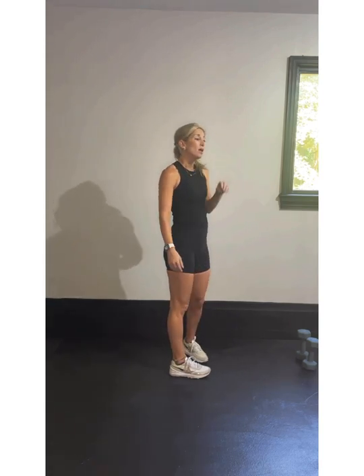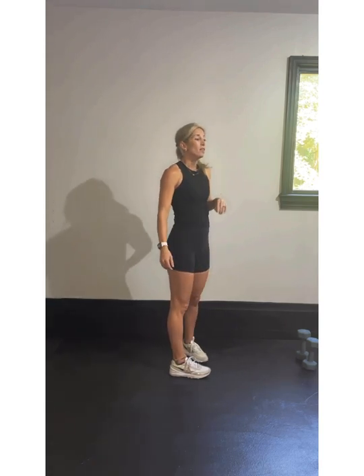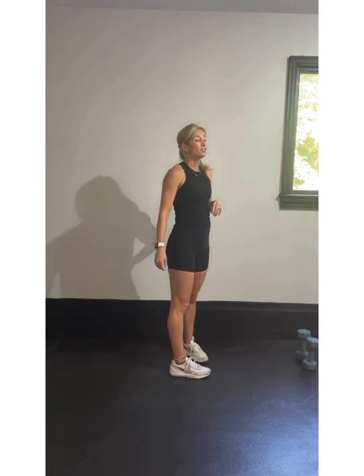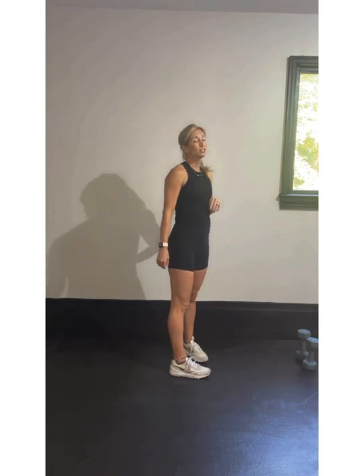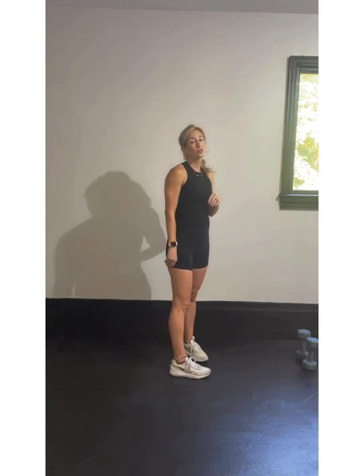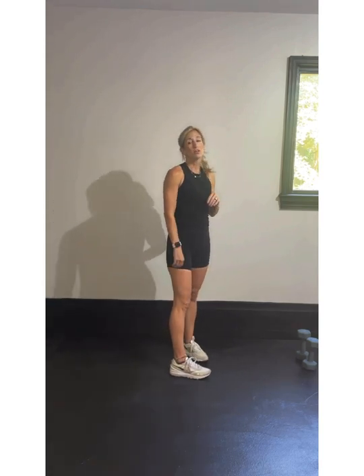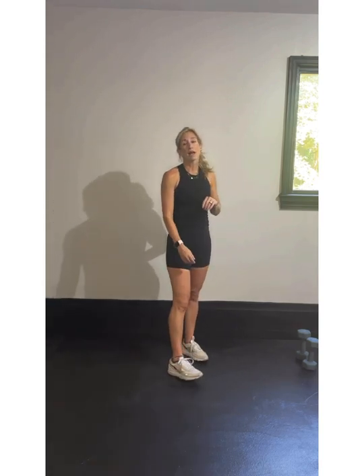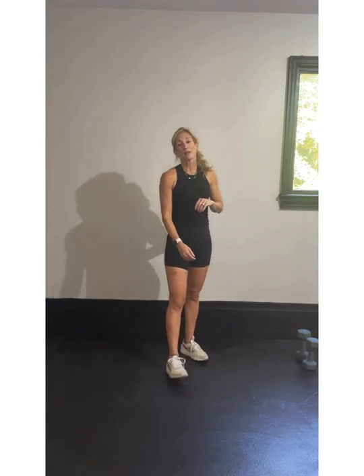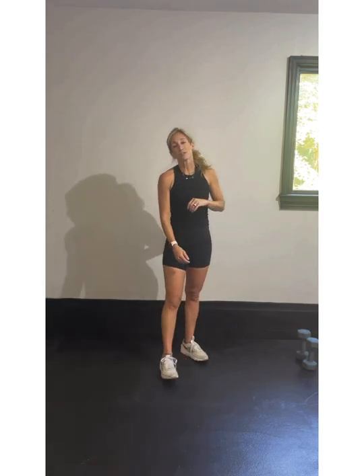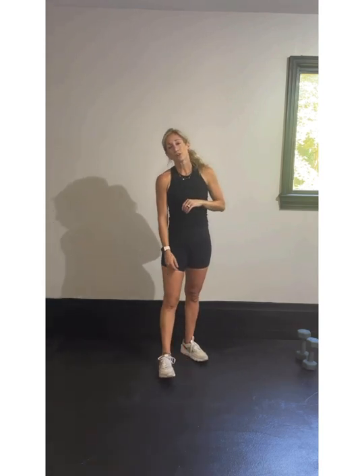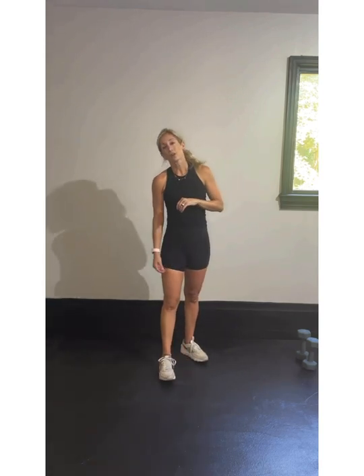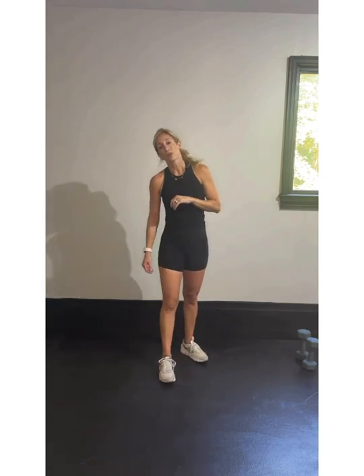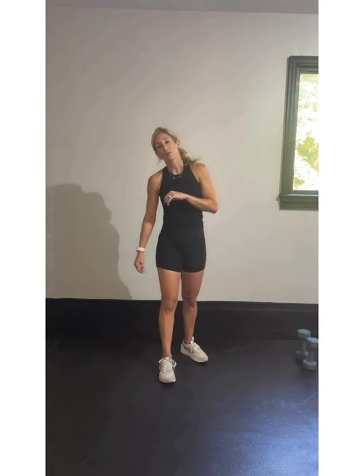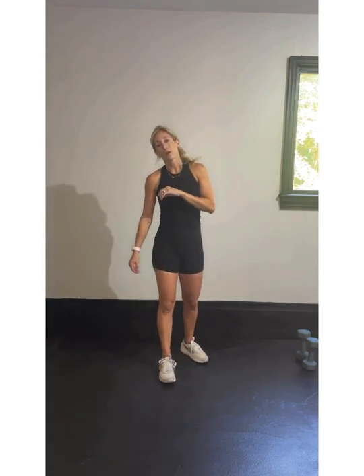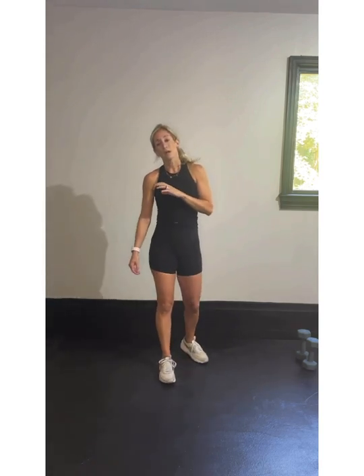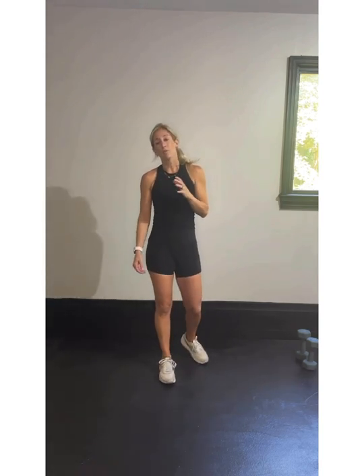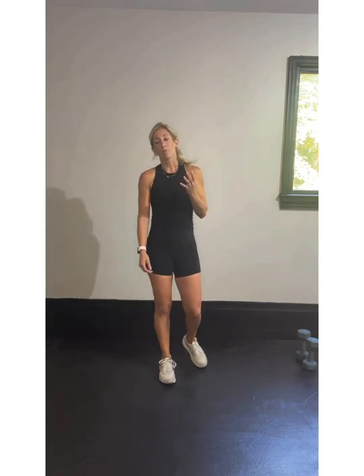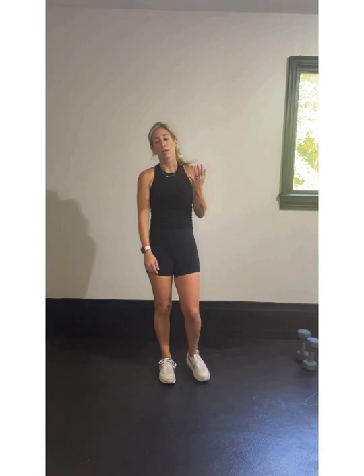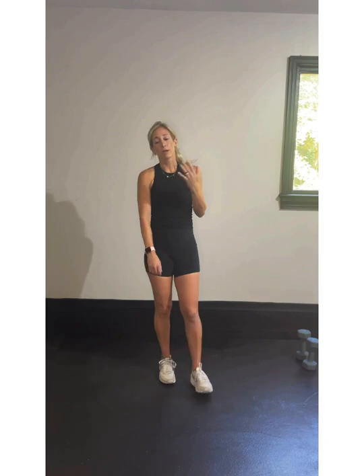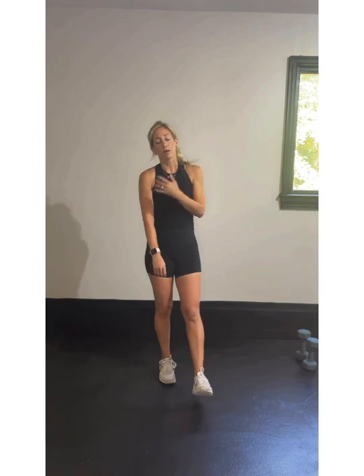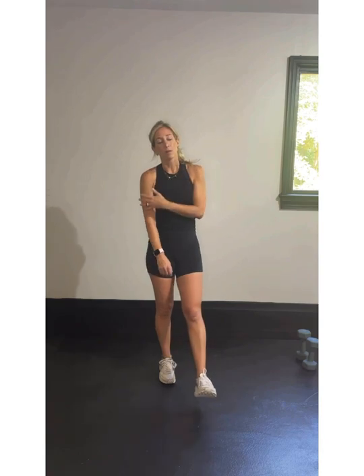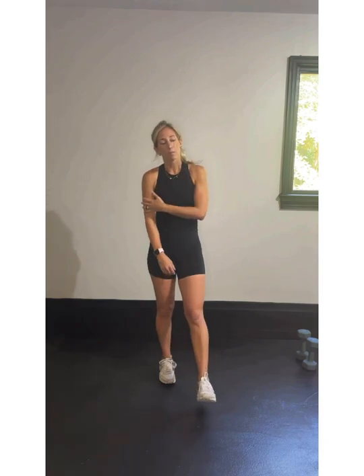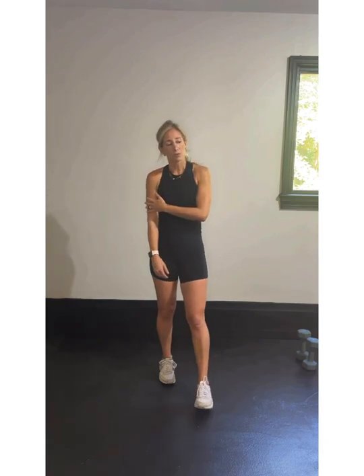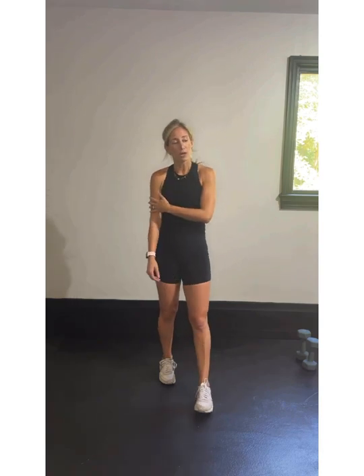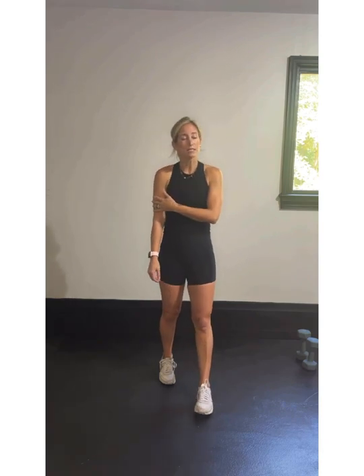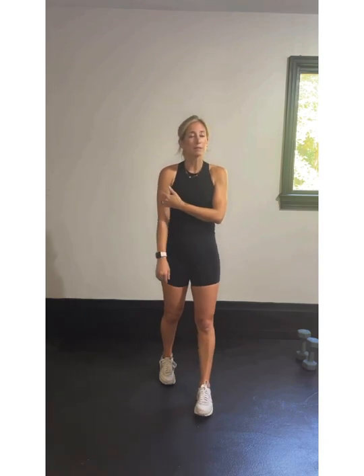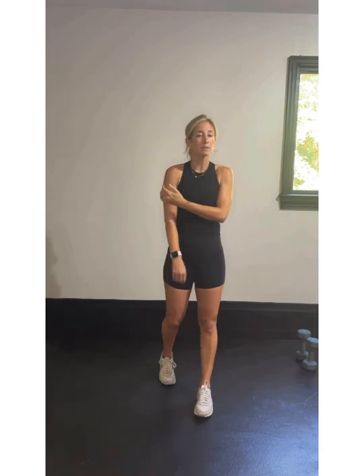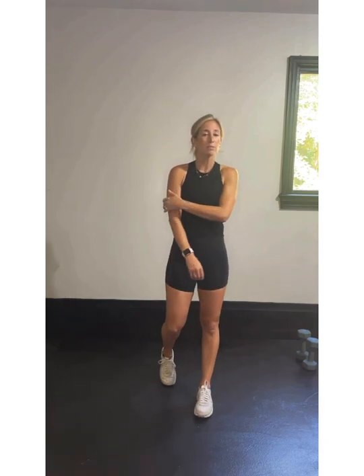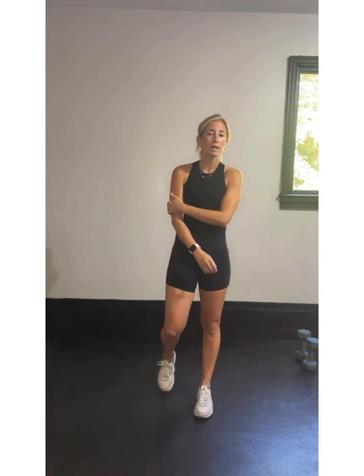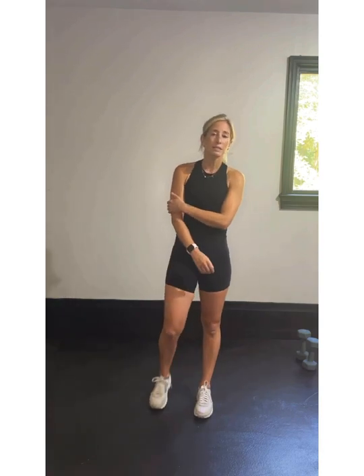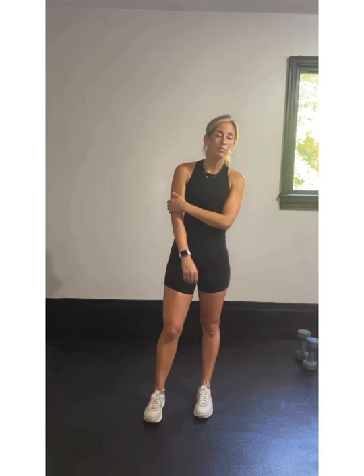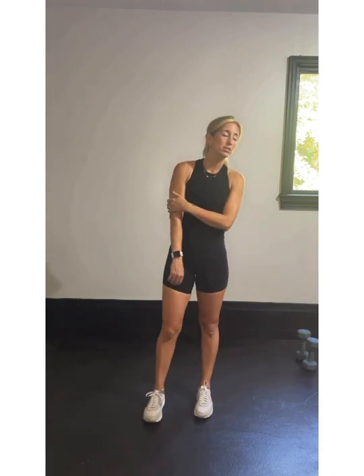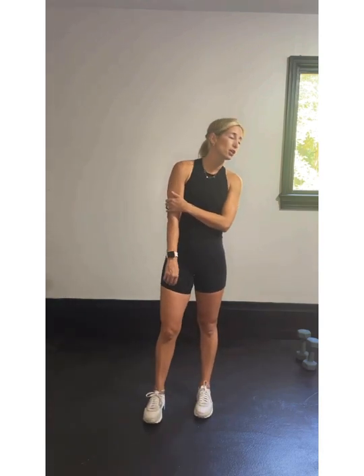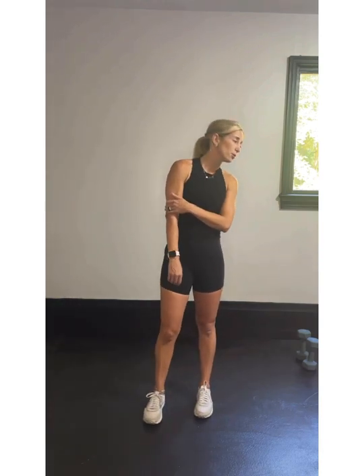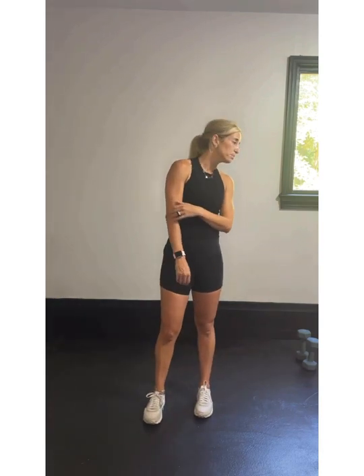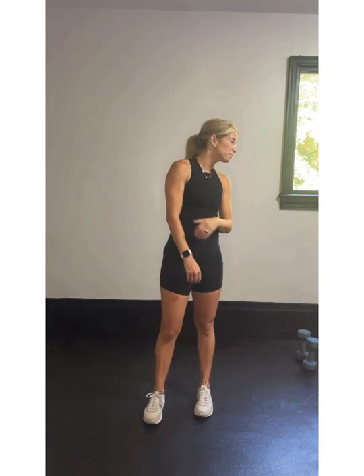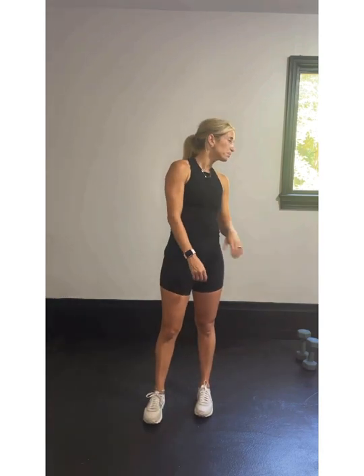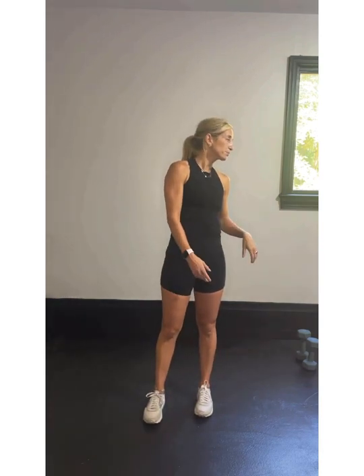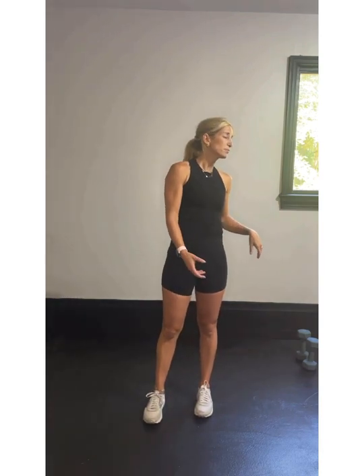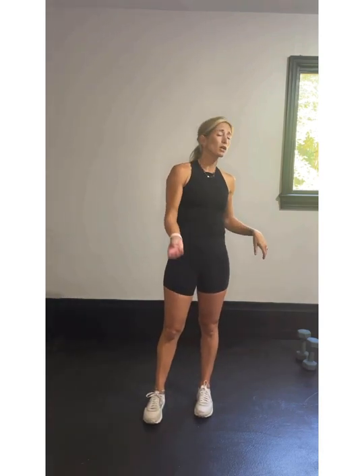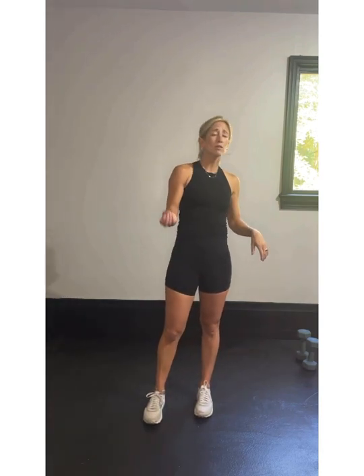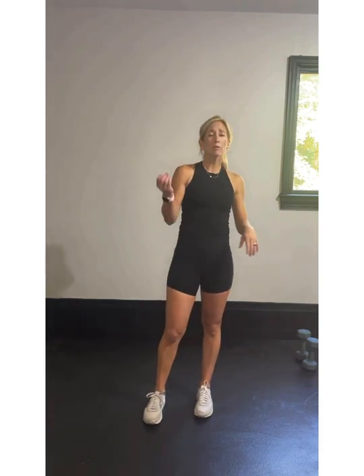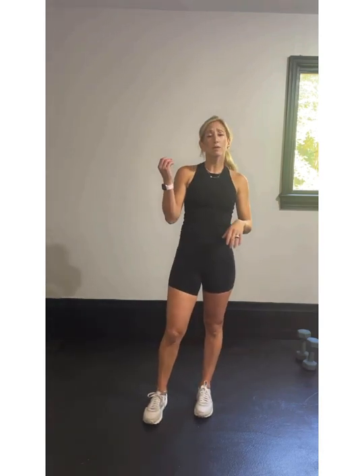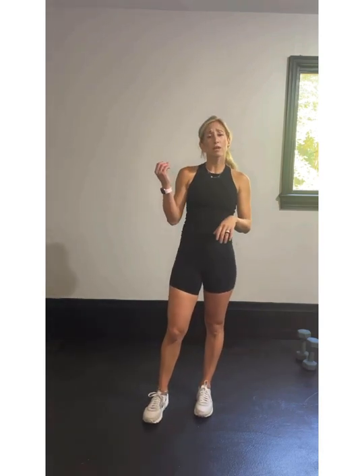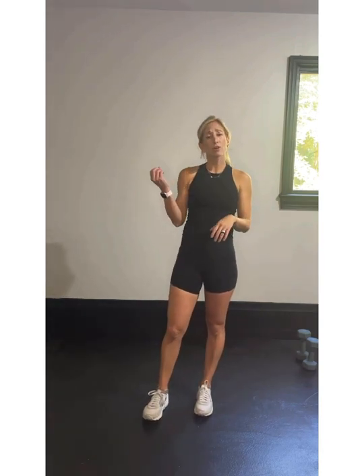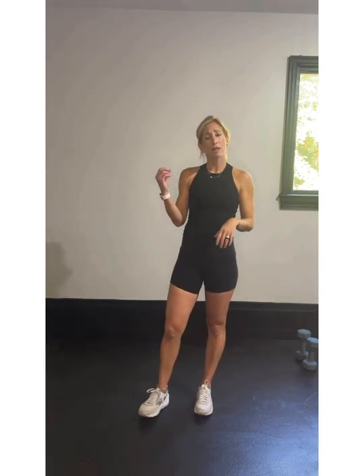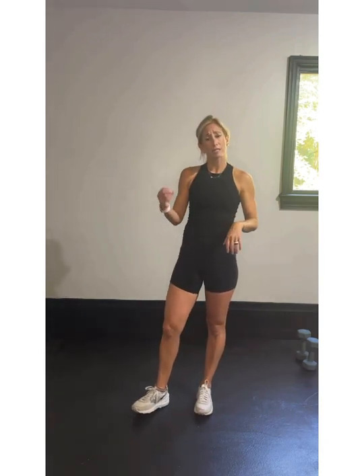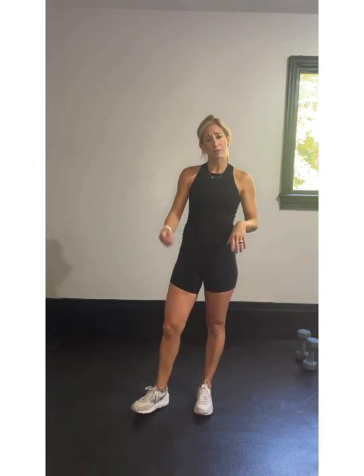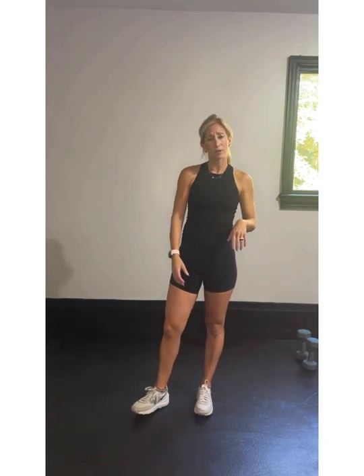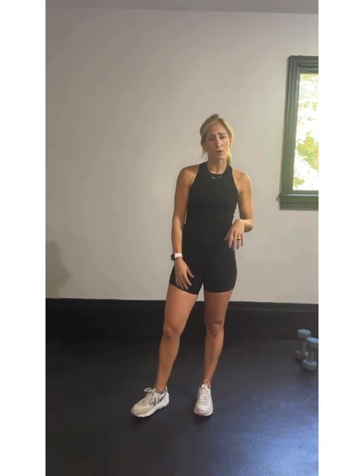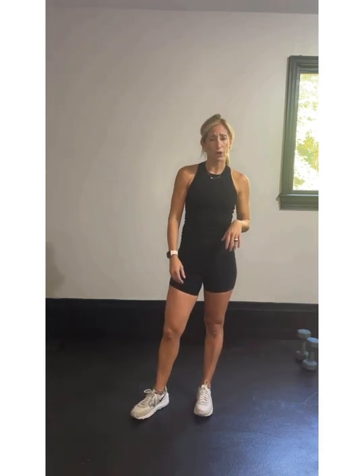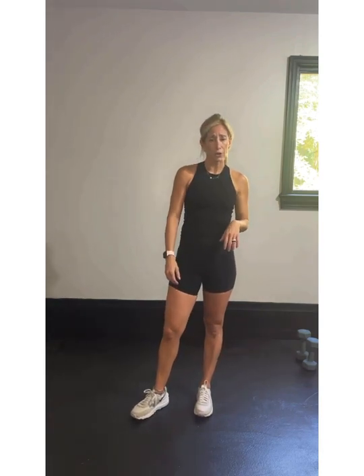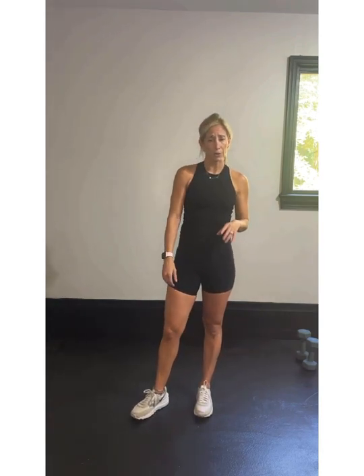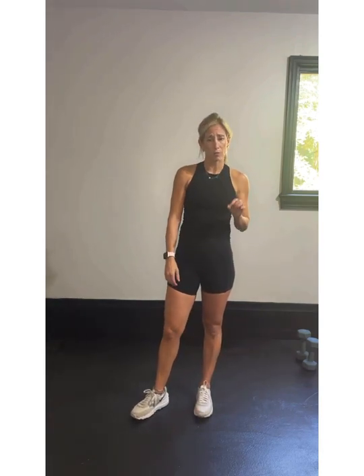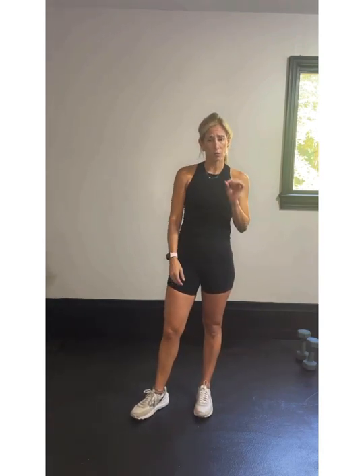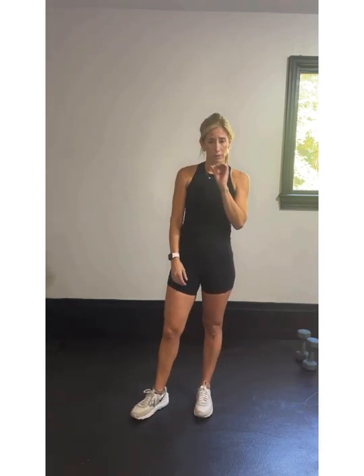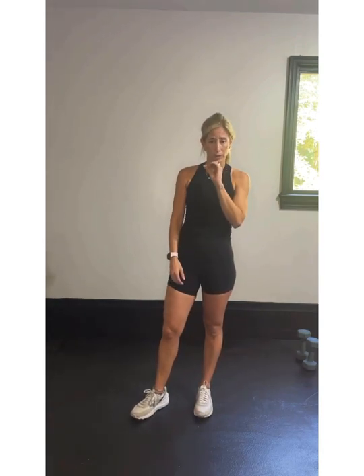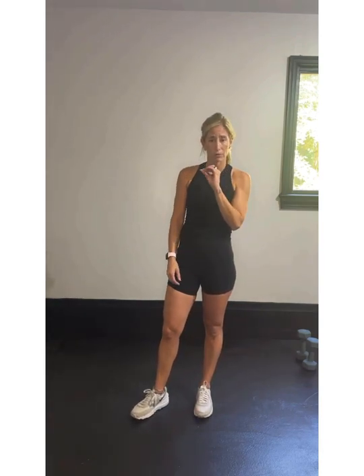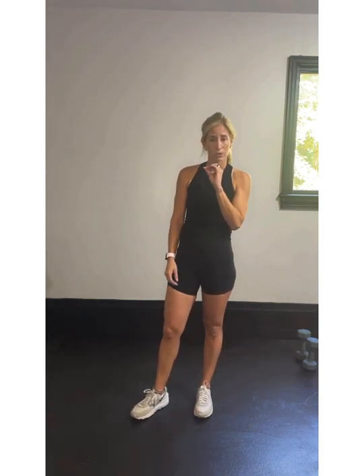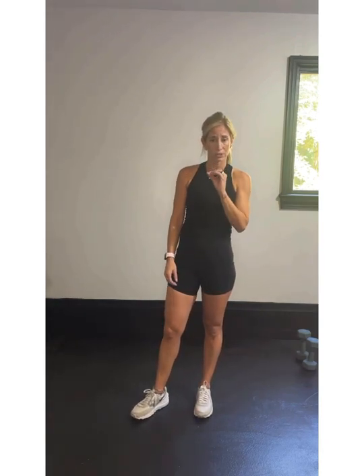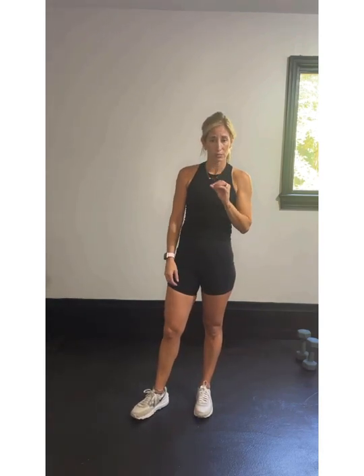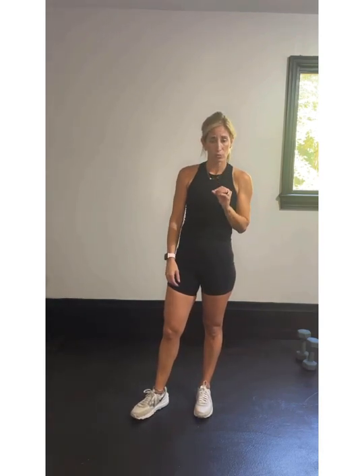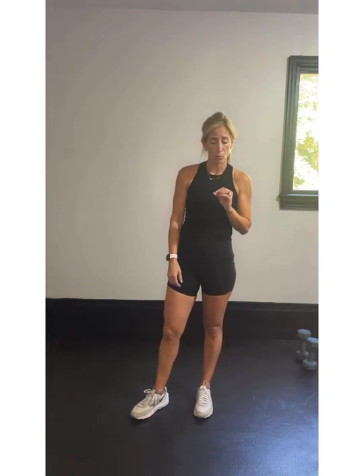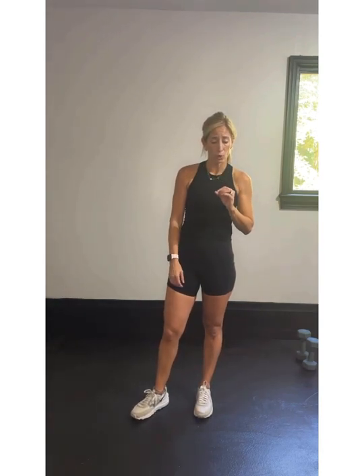We're working triceps and biceps here. Then we'll get our last round of cardio in before we go into some core.